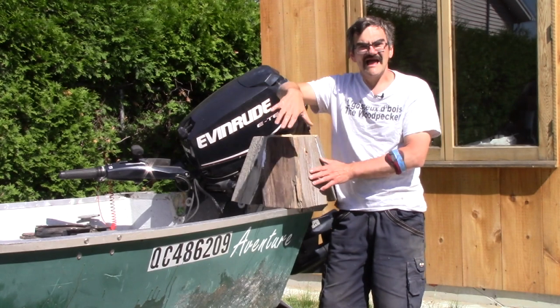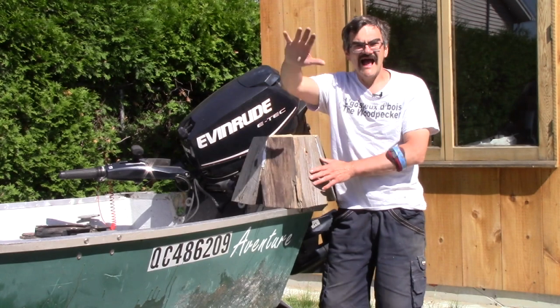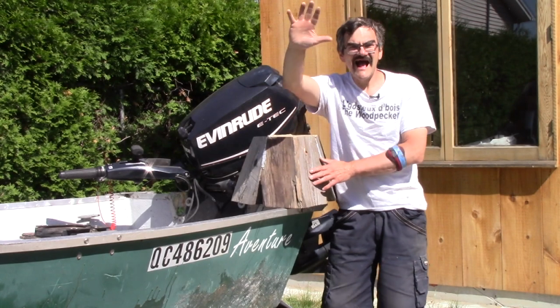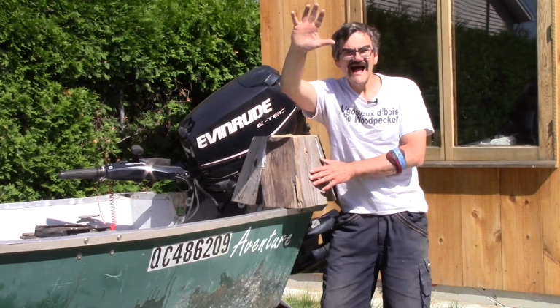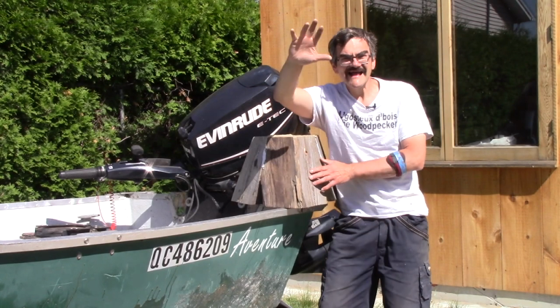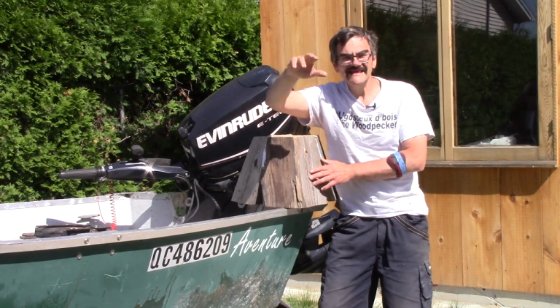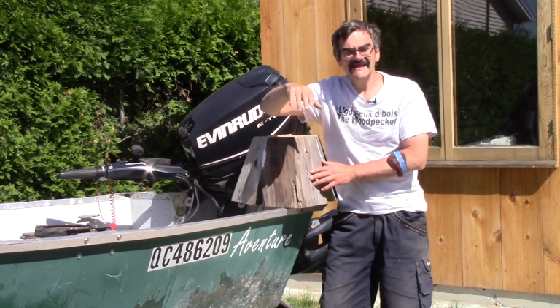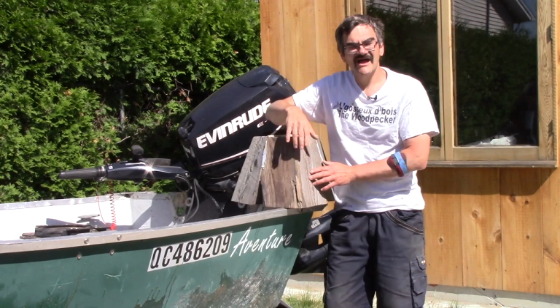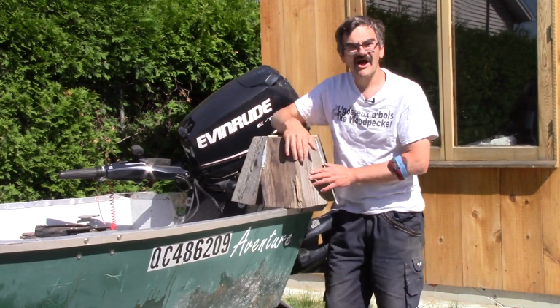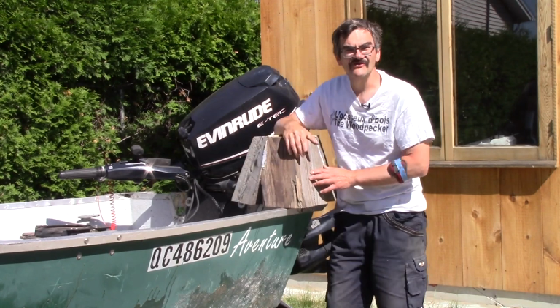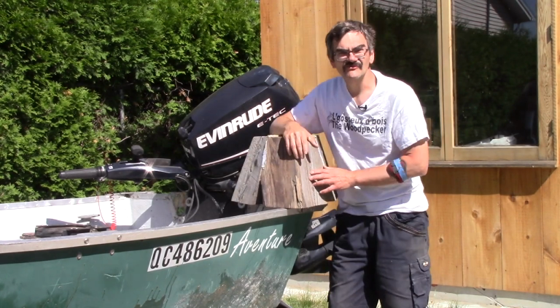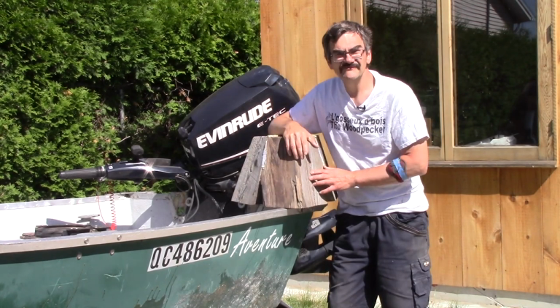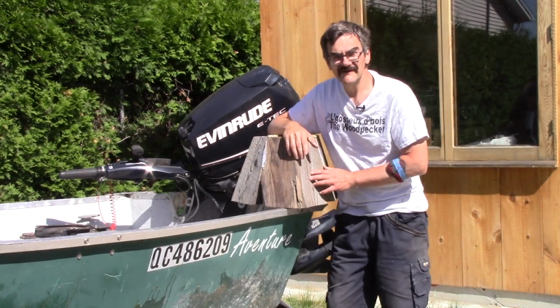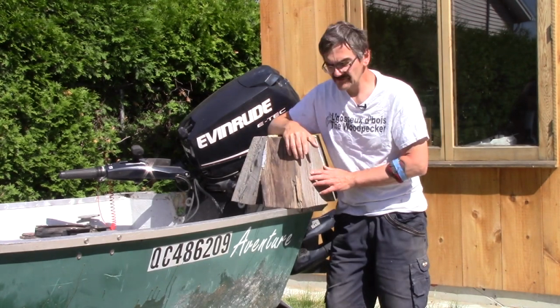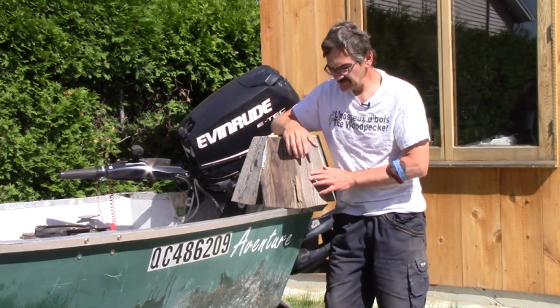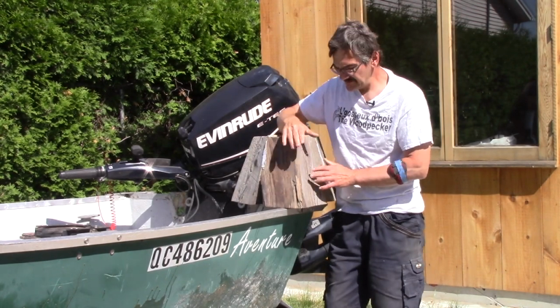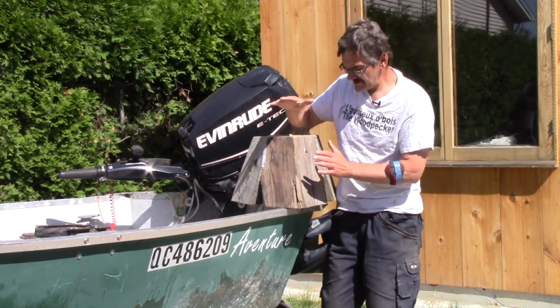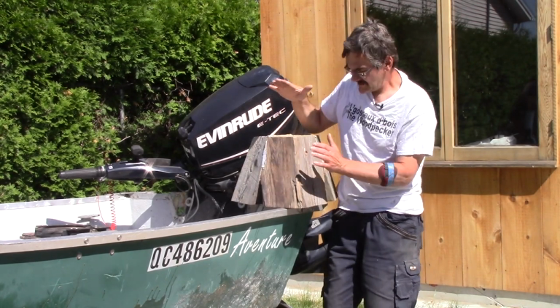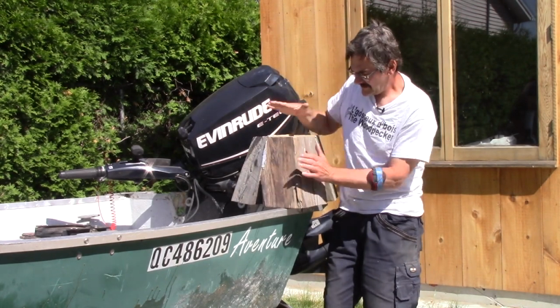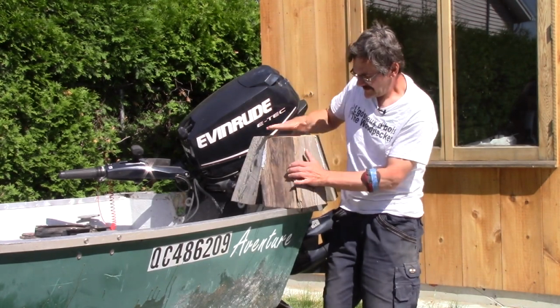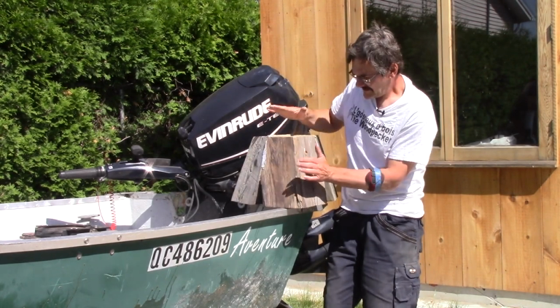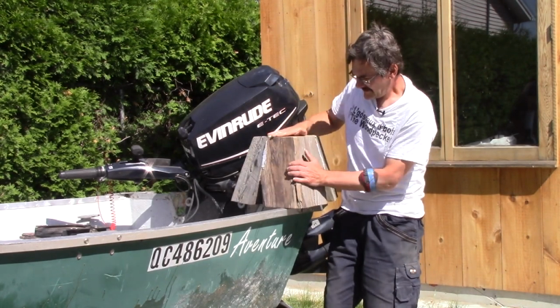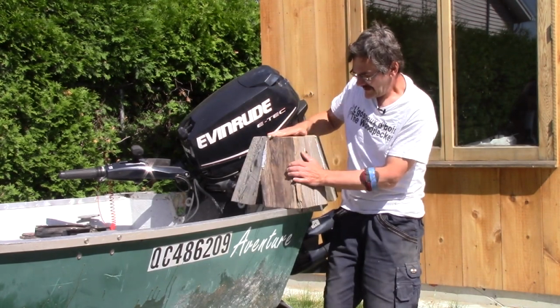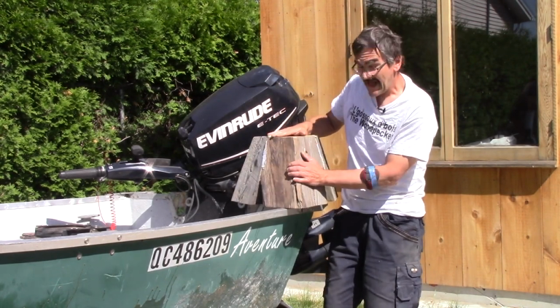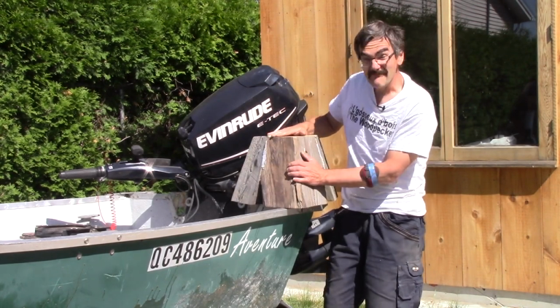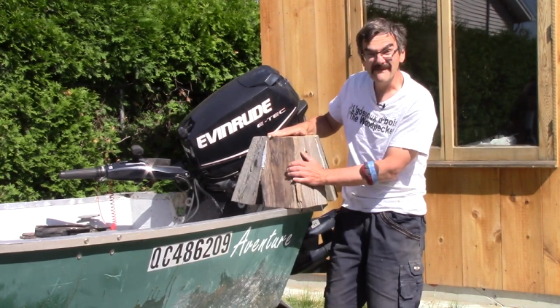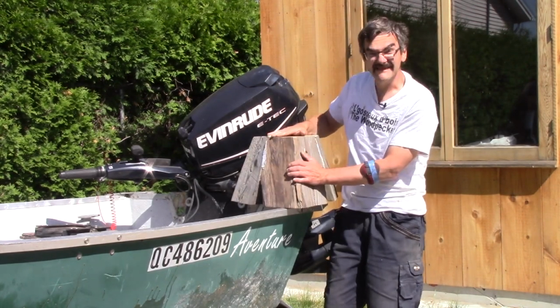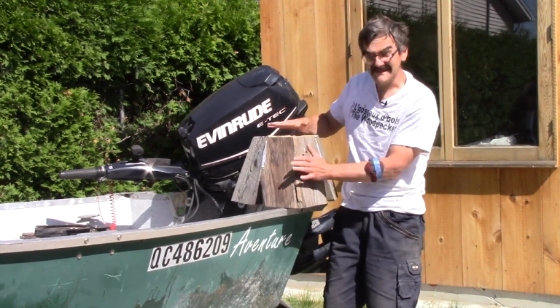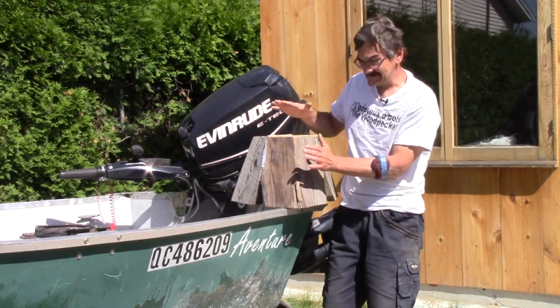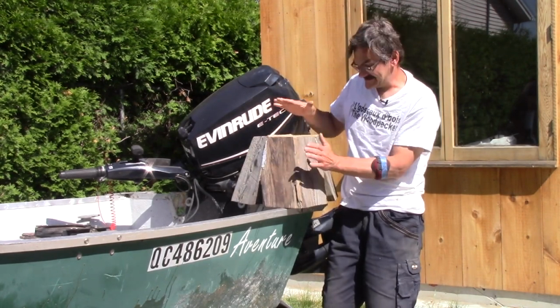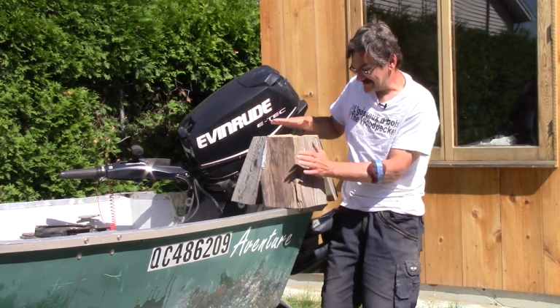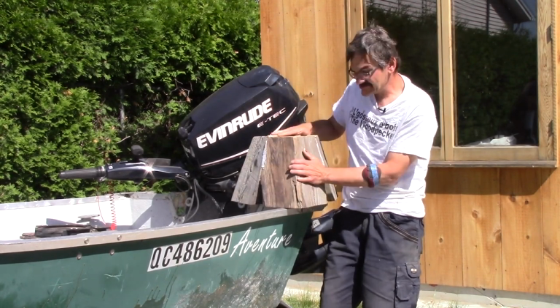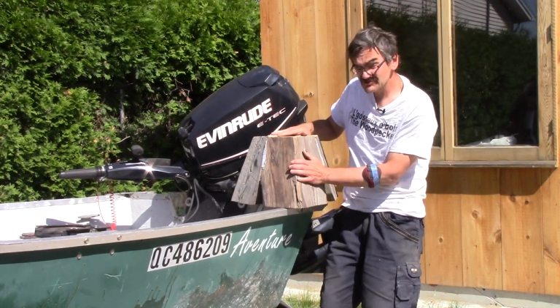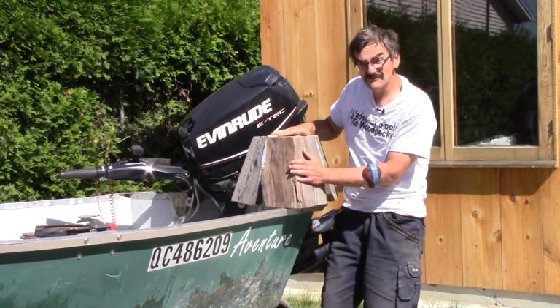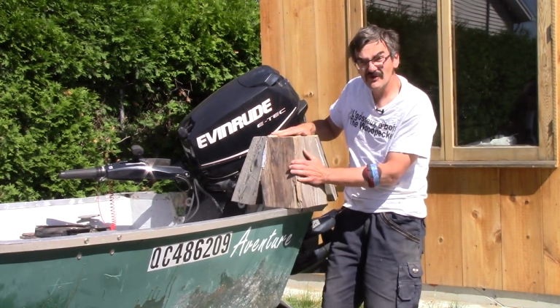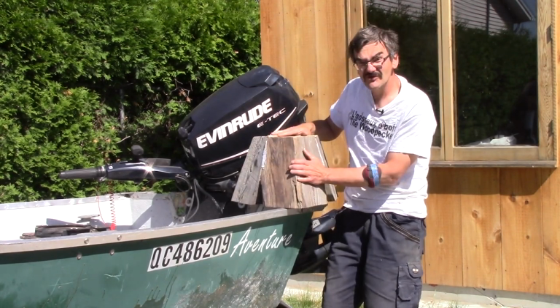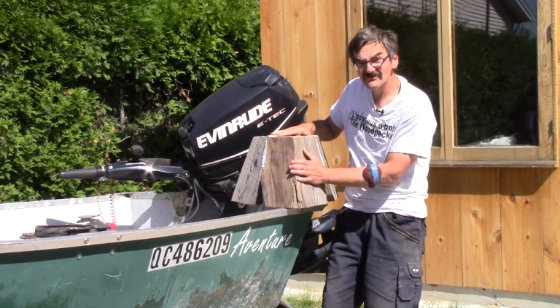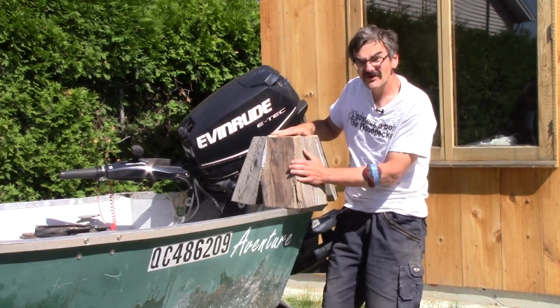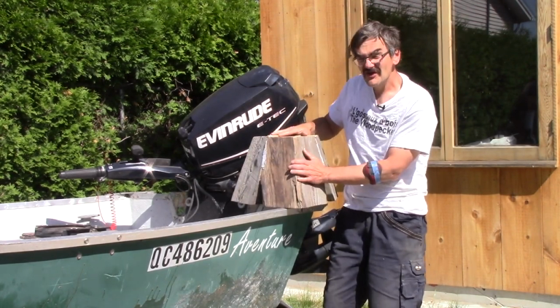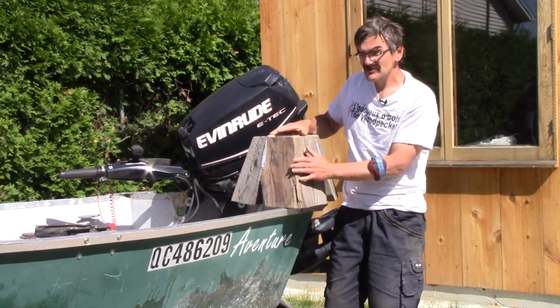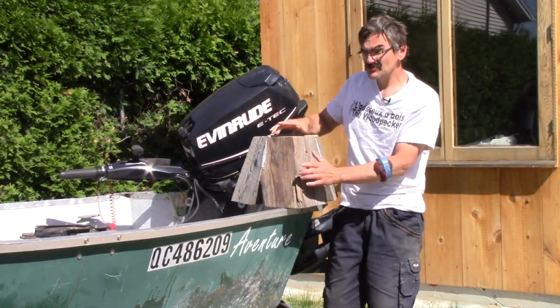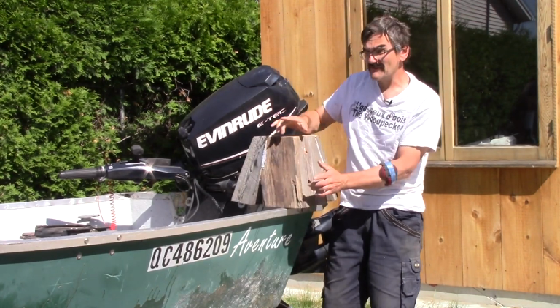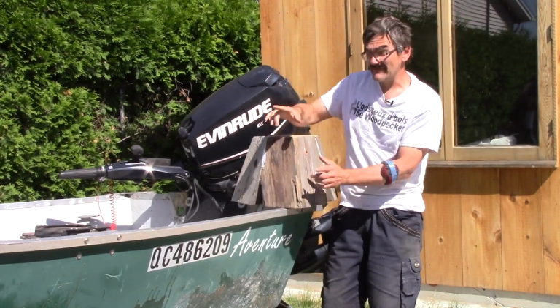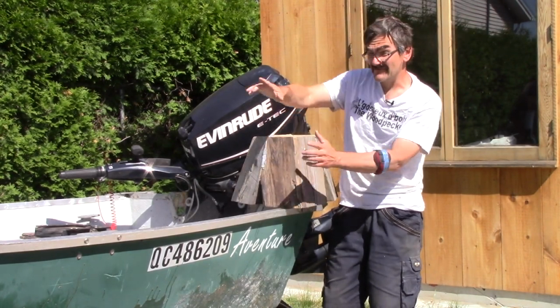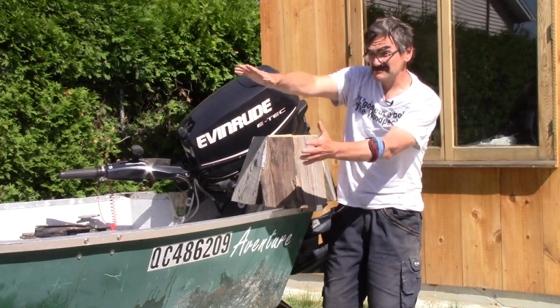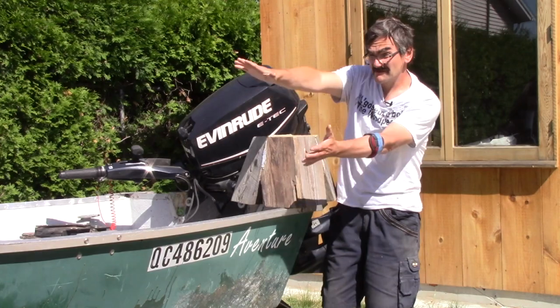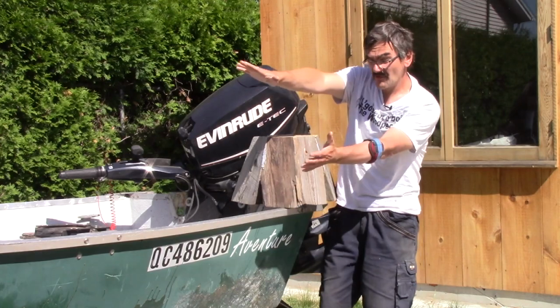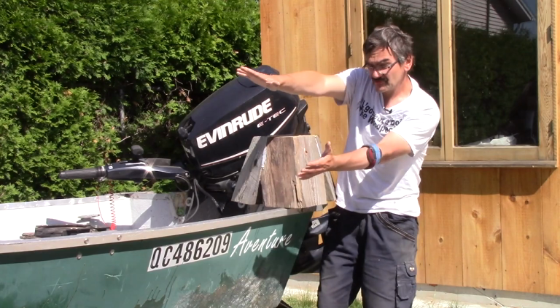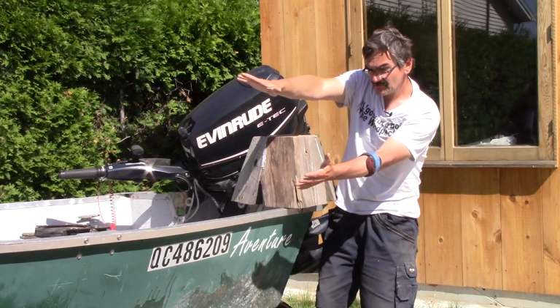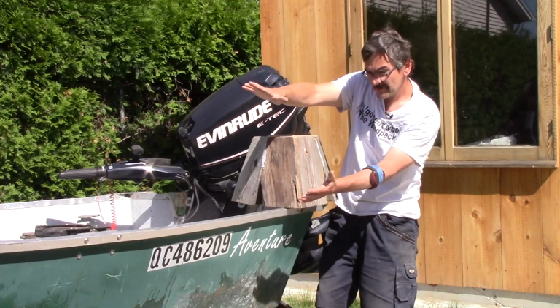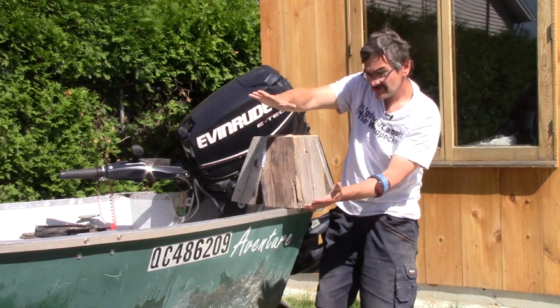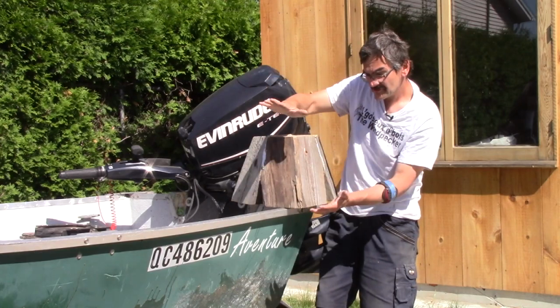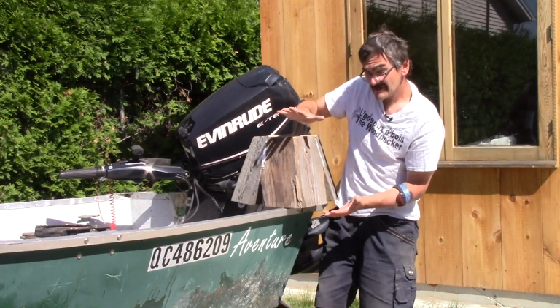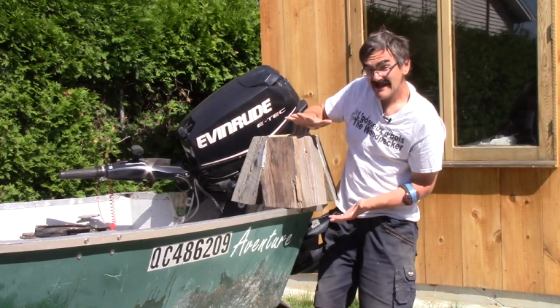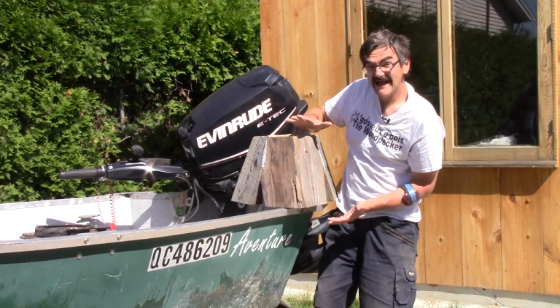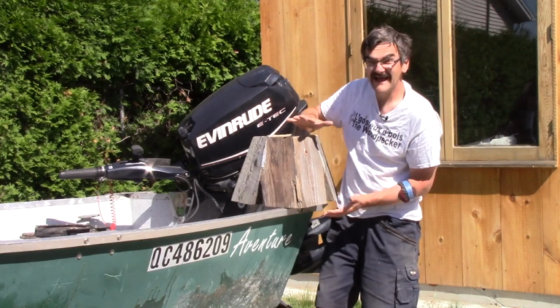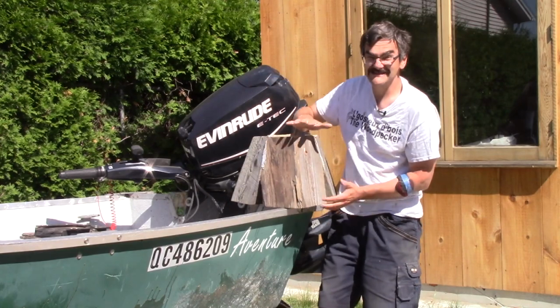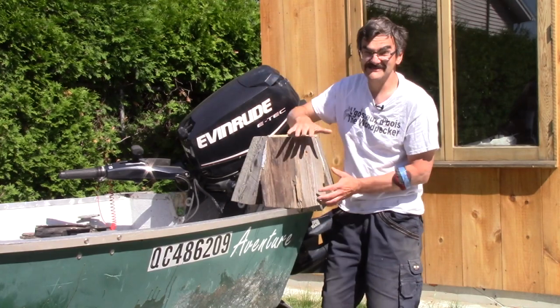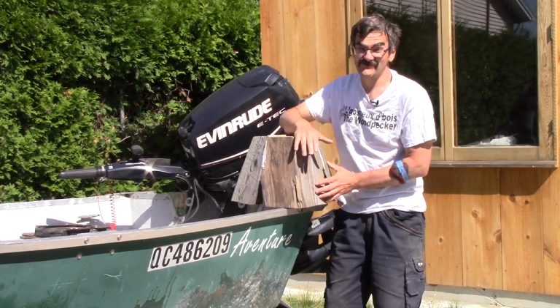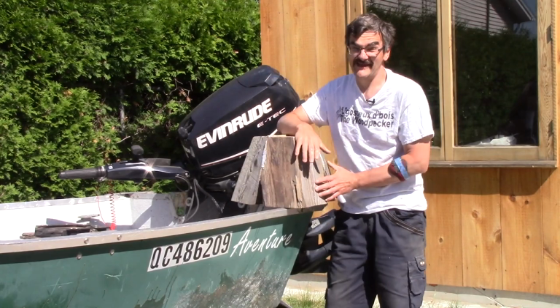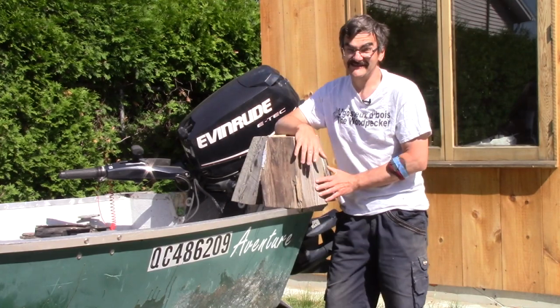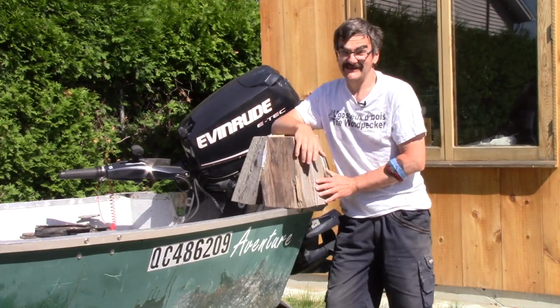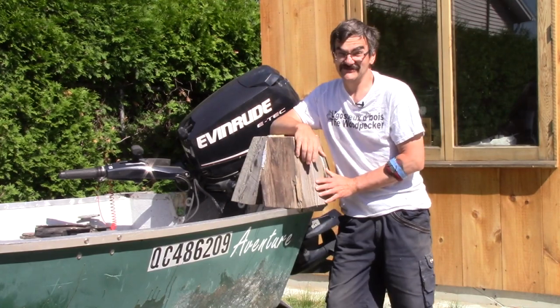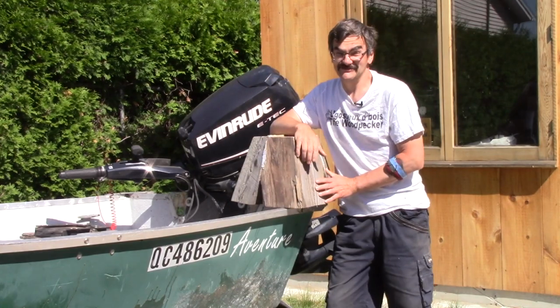Hi! On The Woodpecker today, I'm making this support so my fishing boat trailer has the right angle.